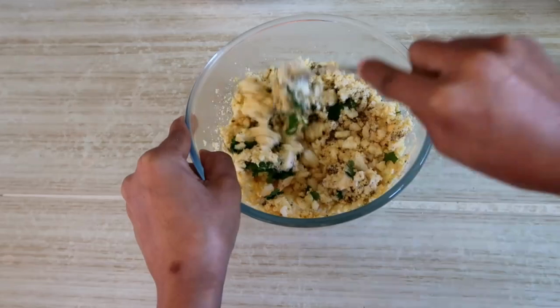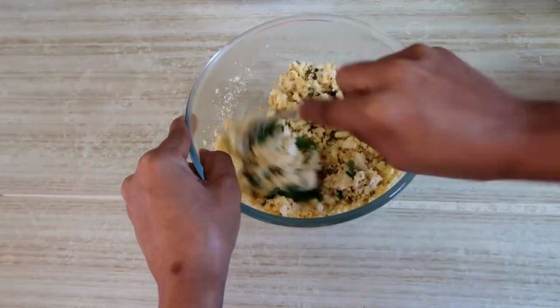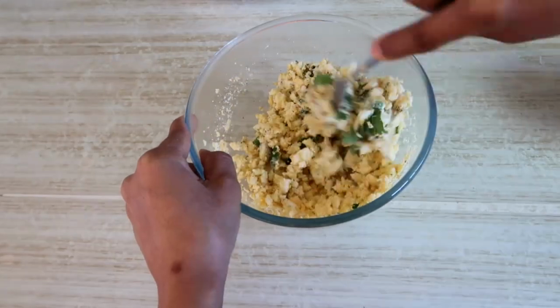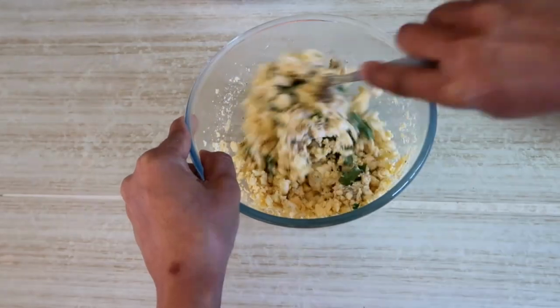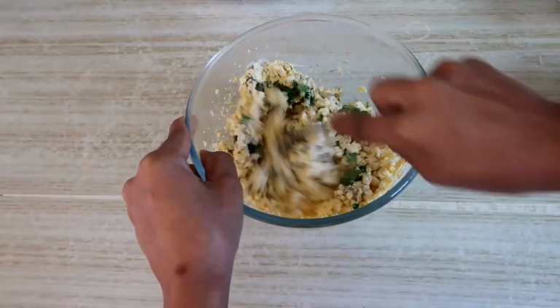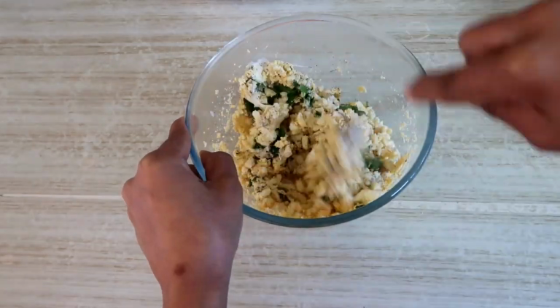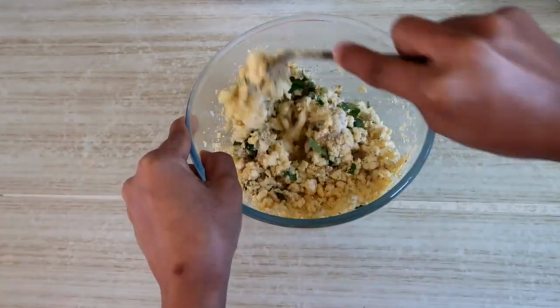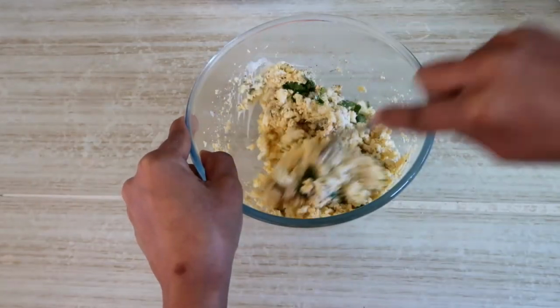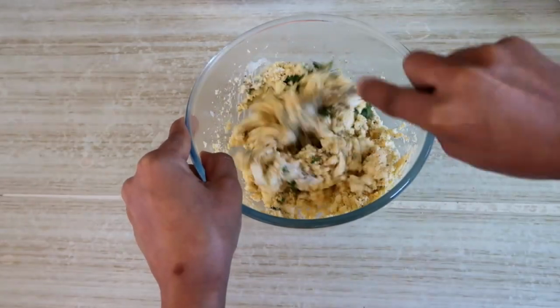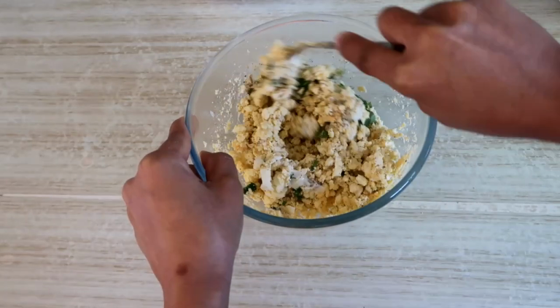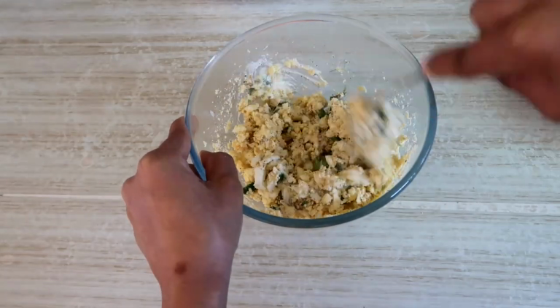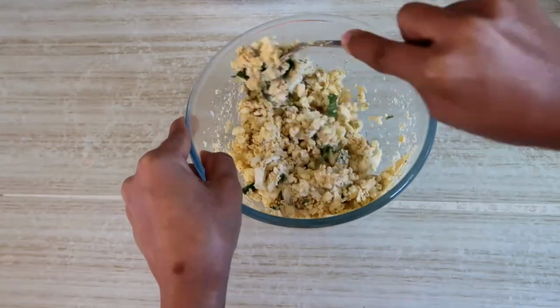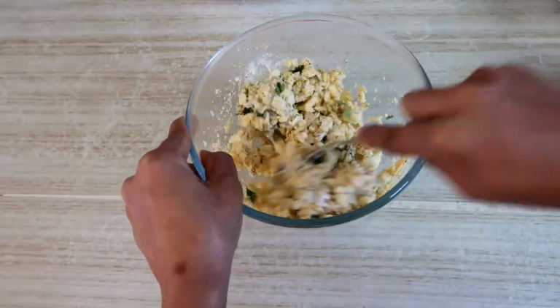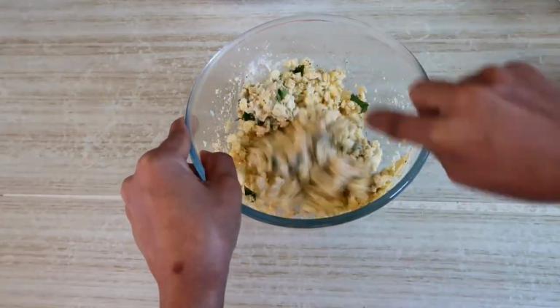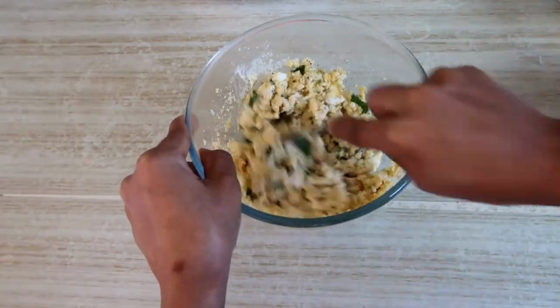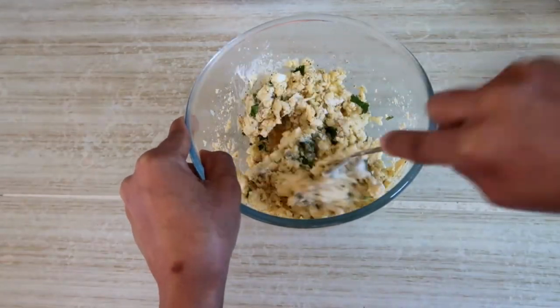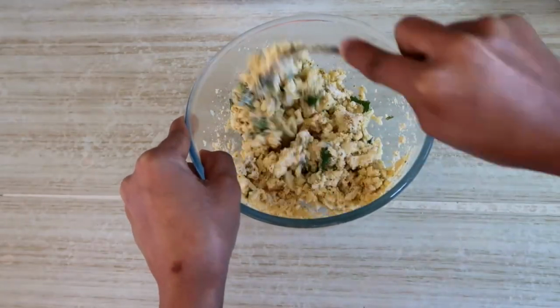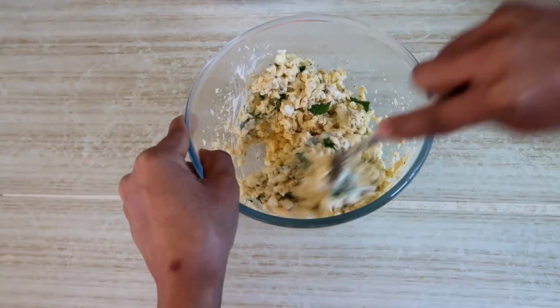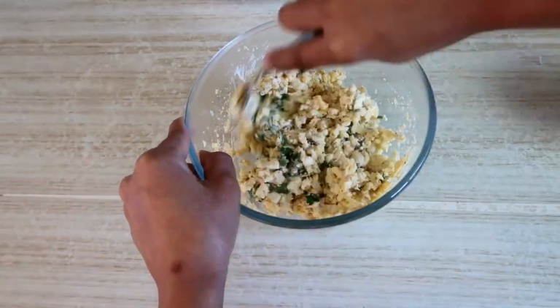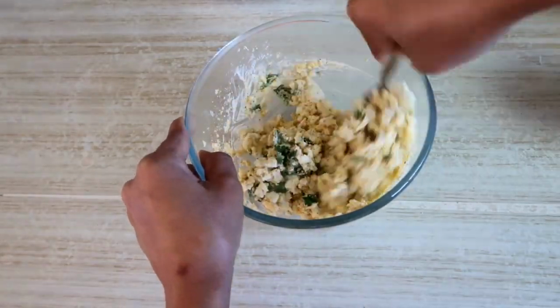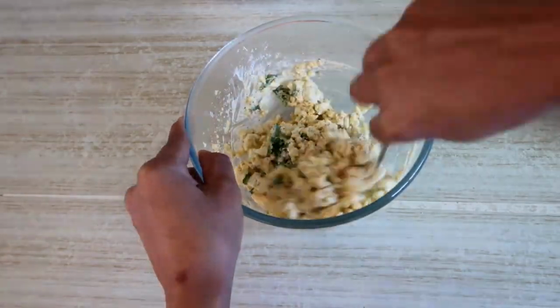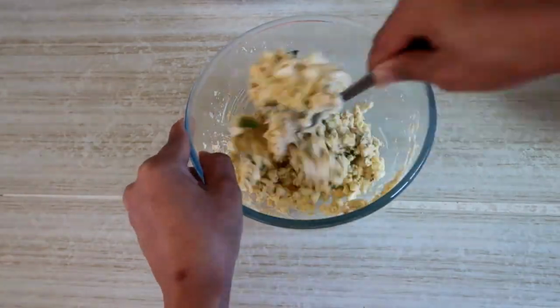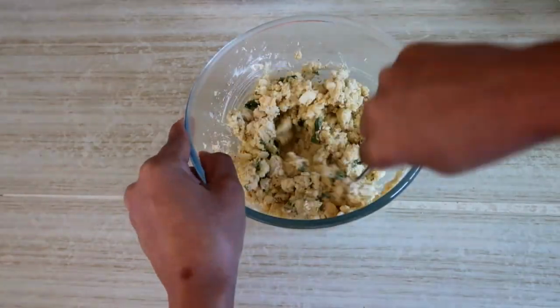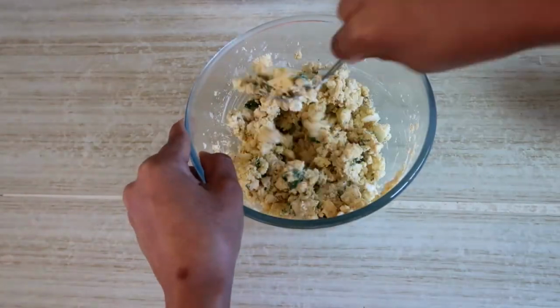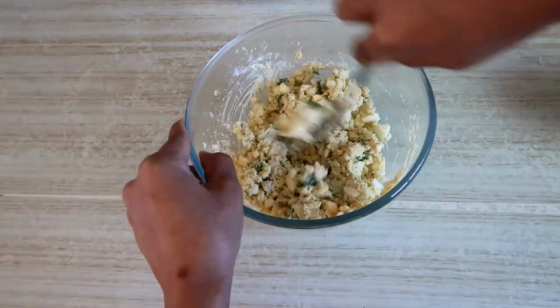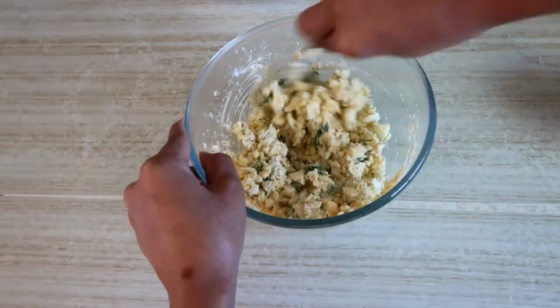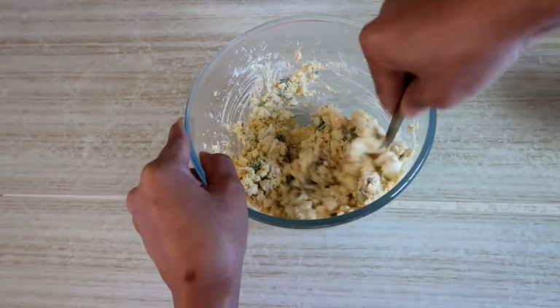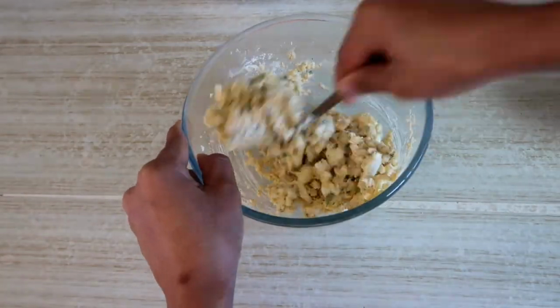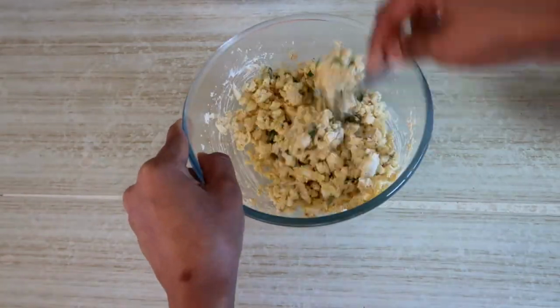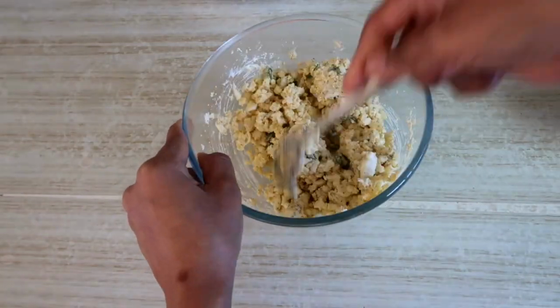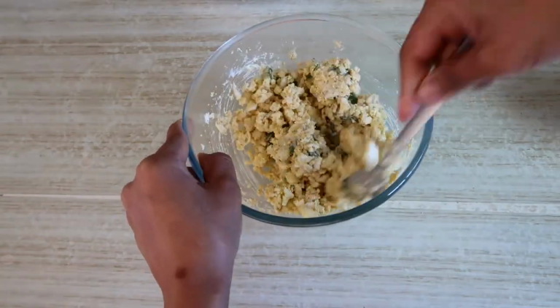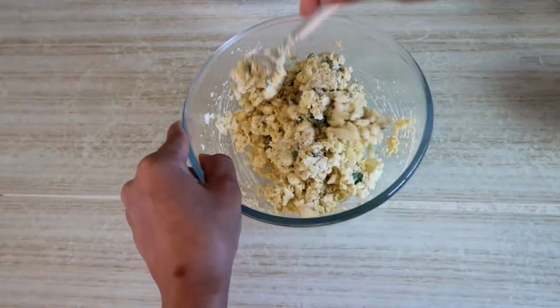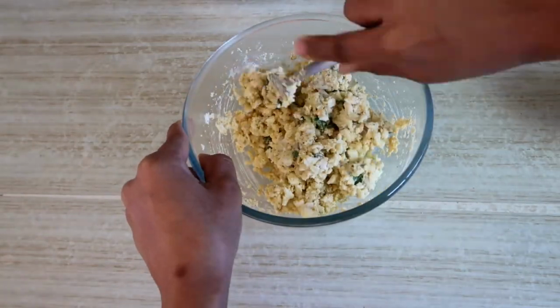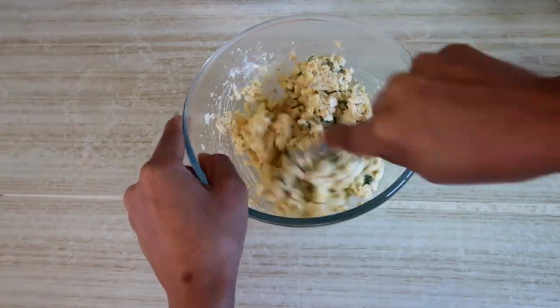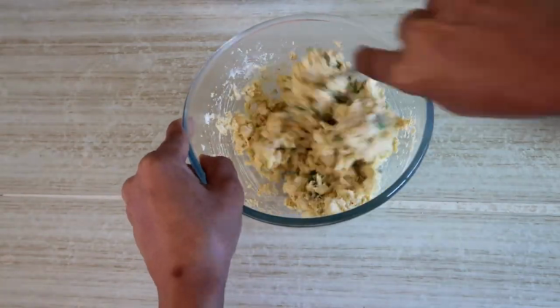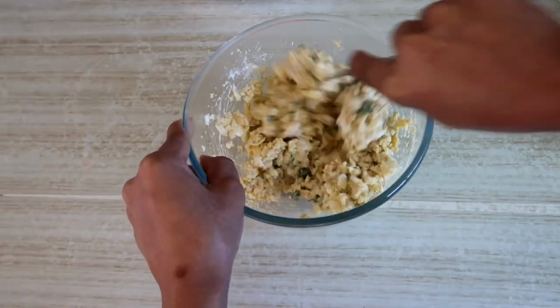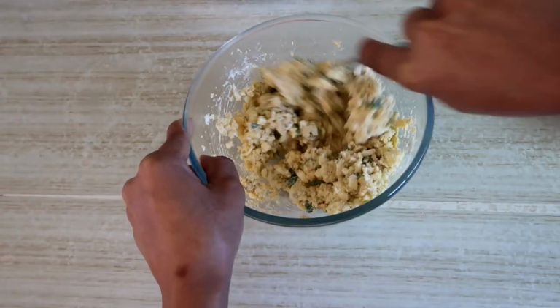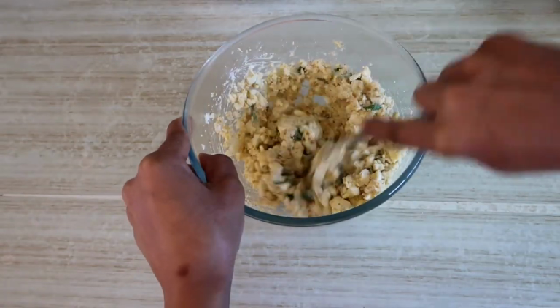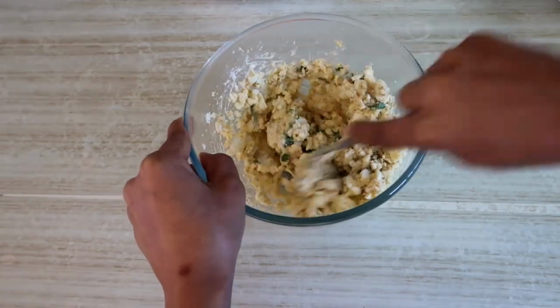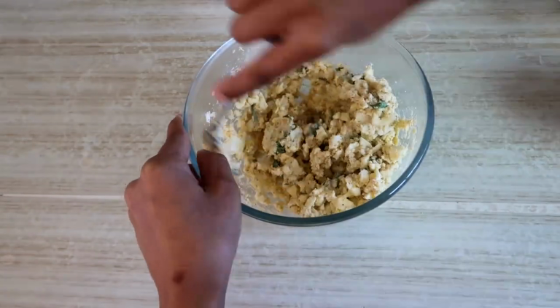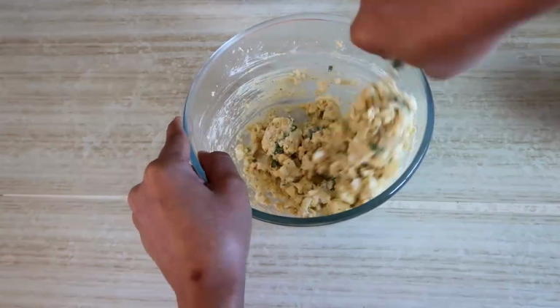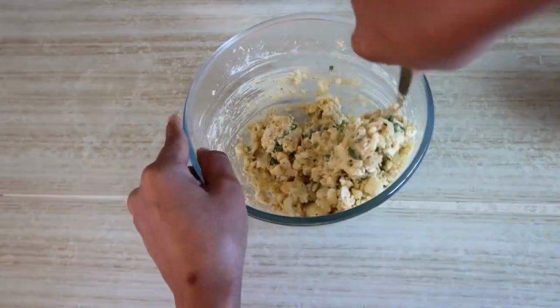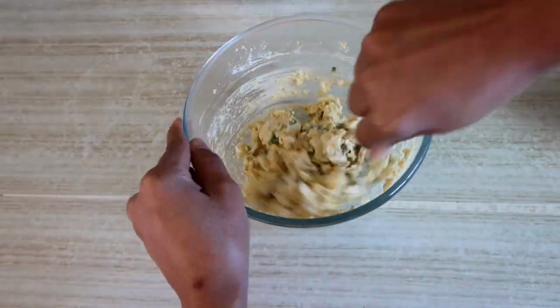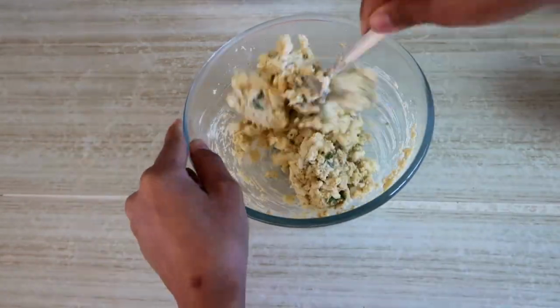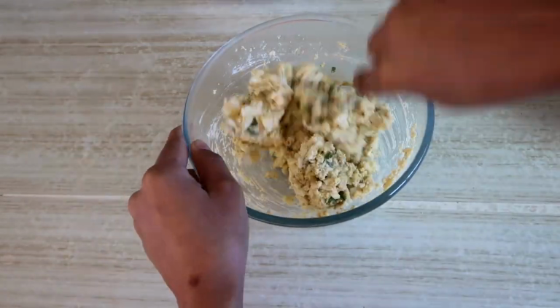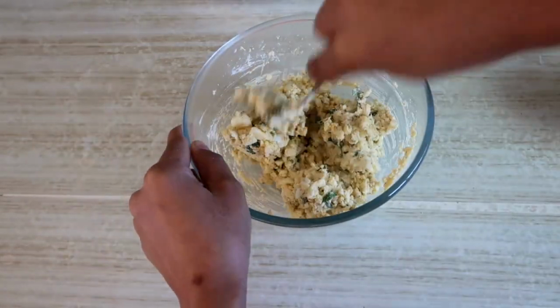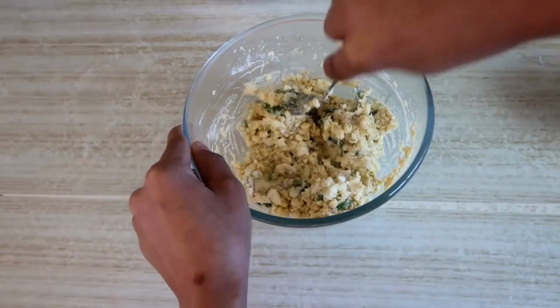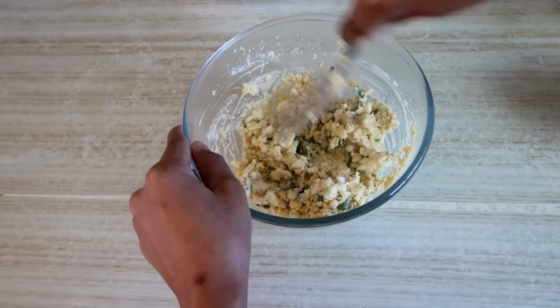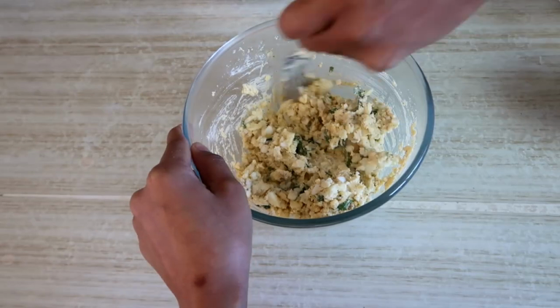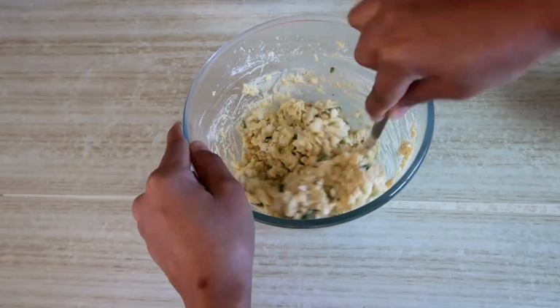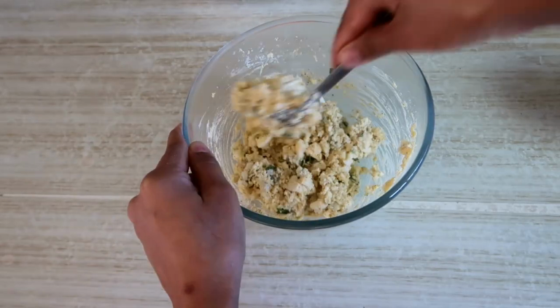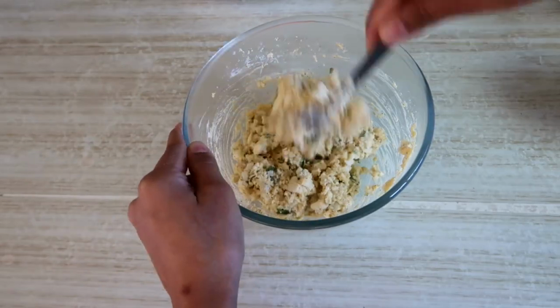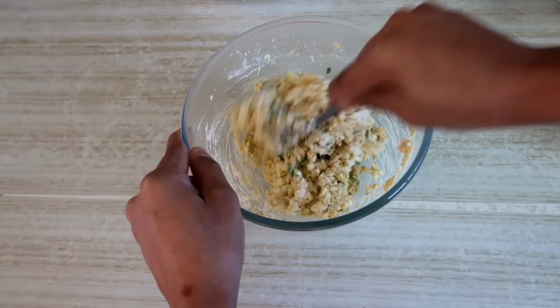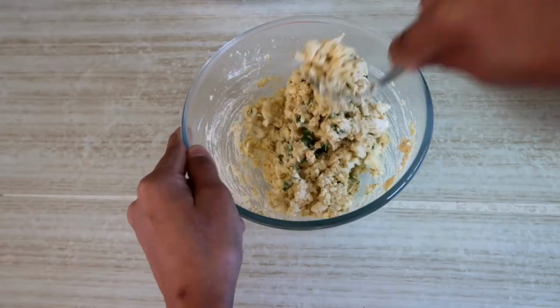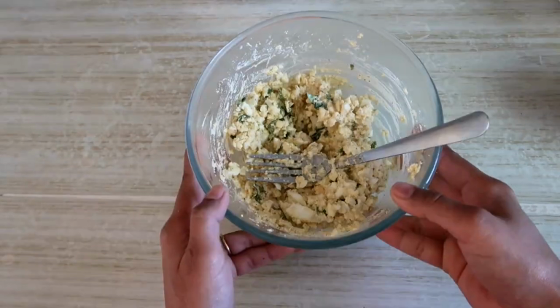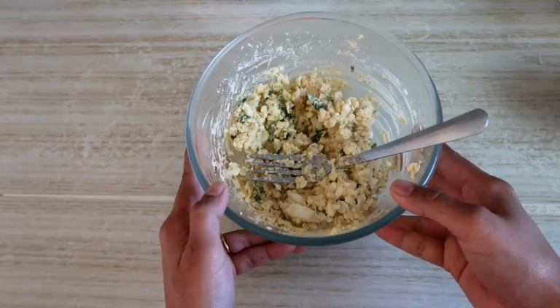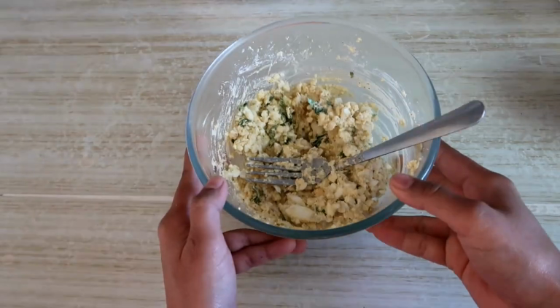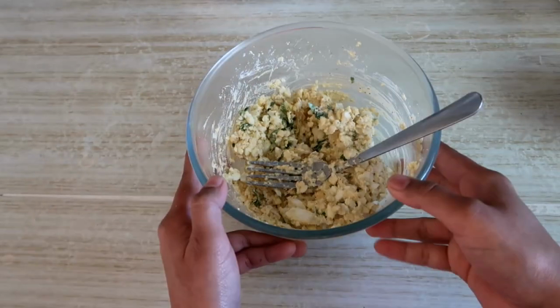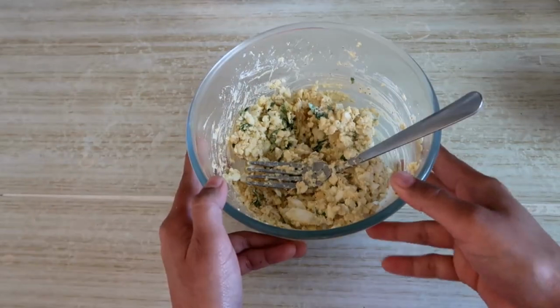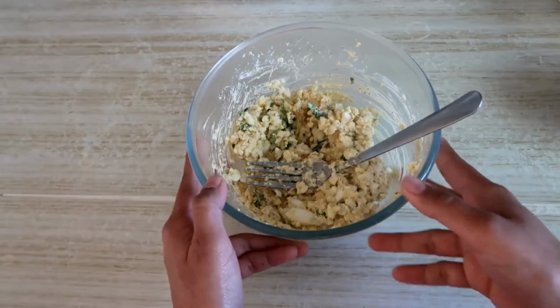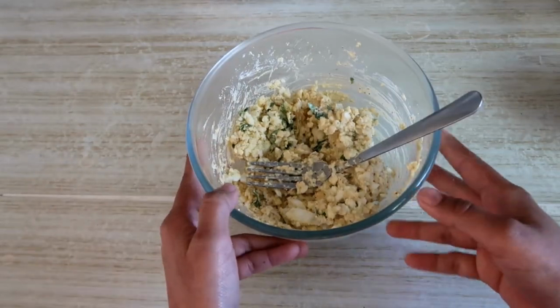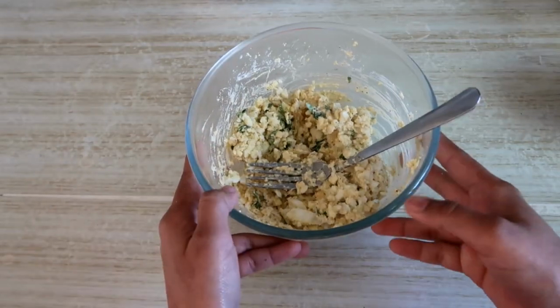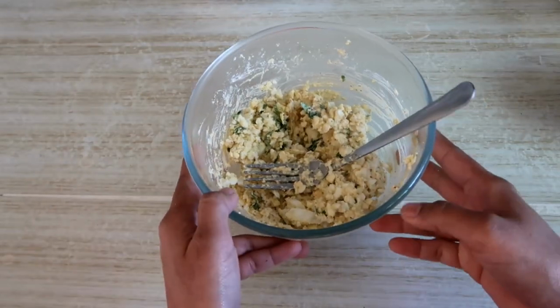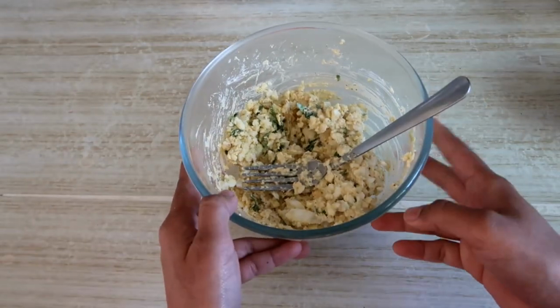I will mix it well. I will add 1 mayonnaise and mix it well.